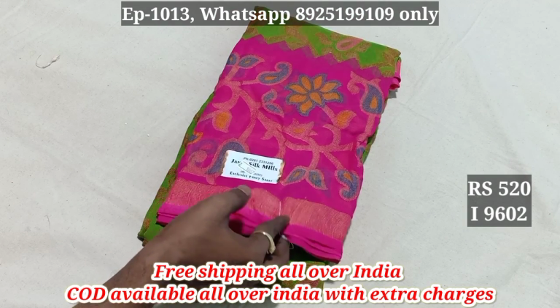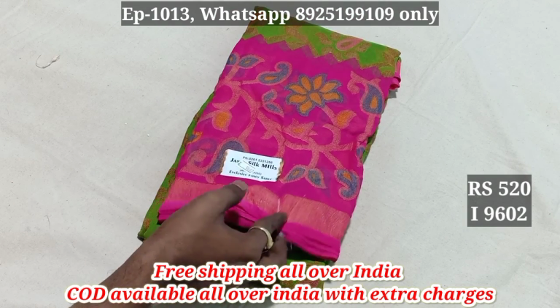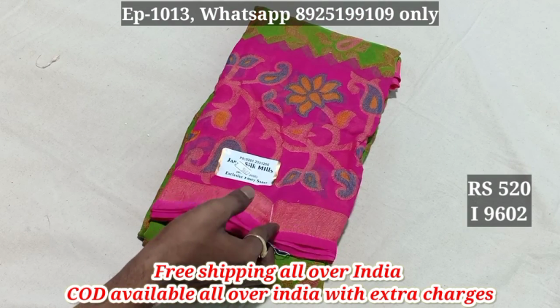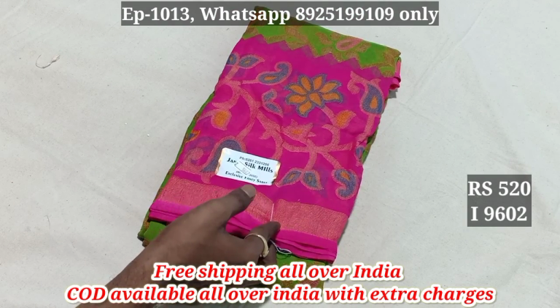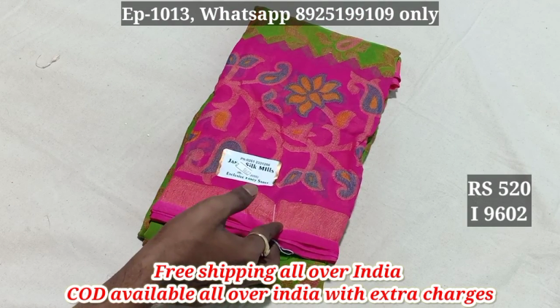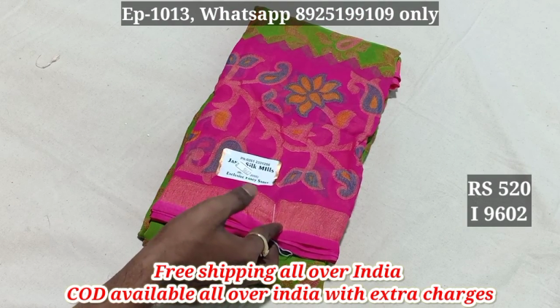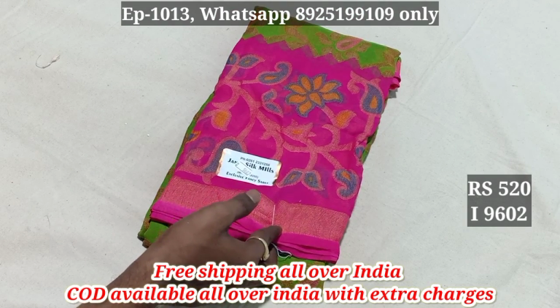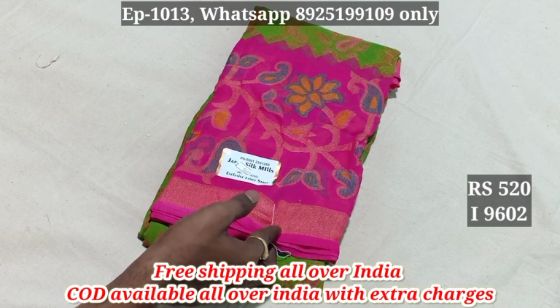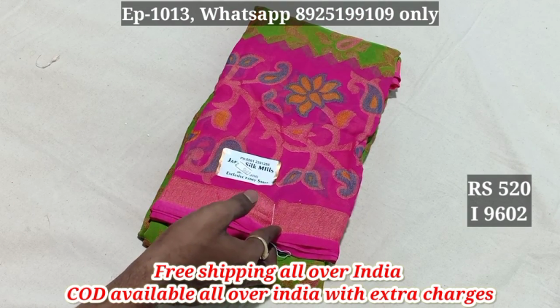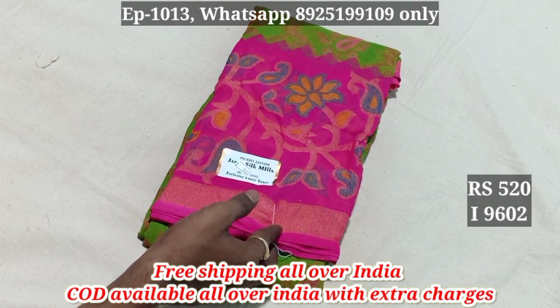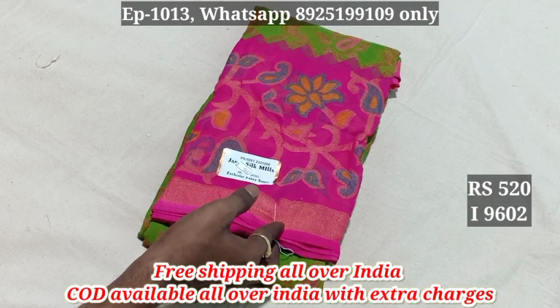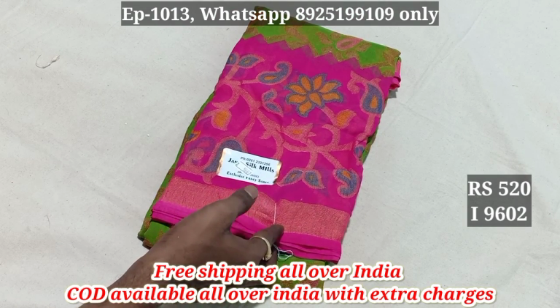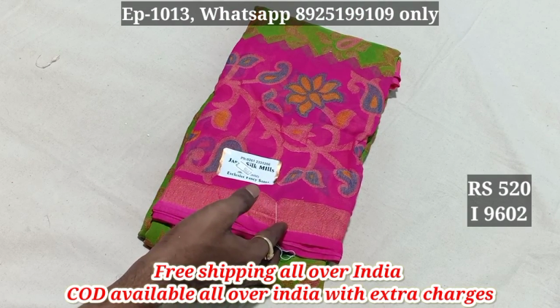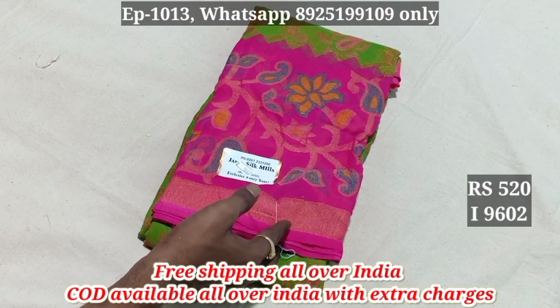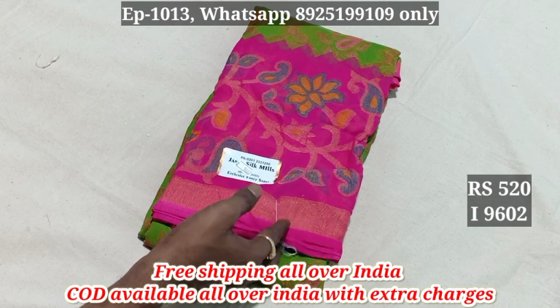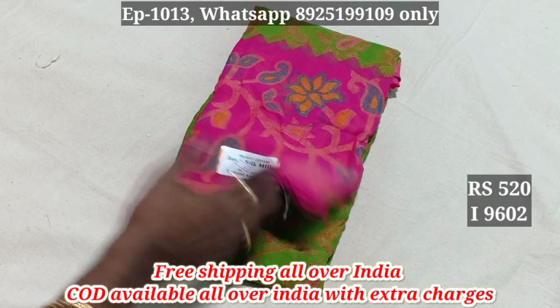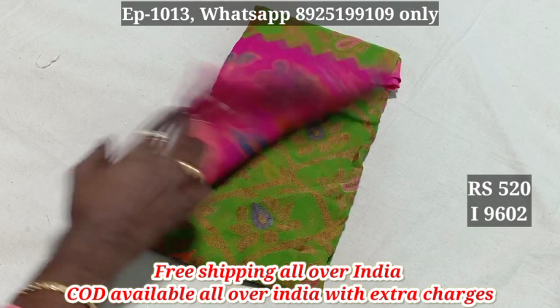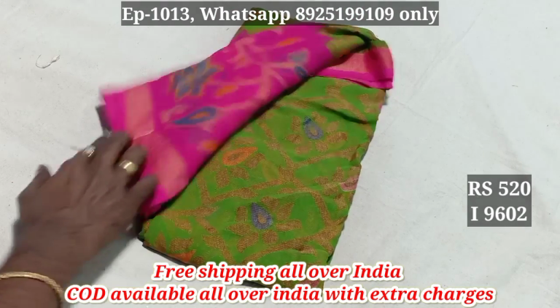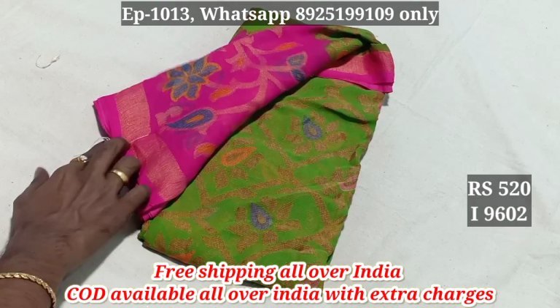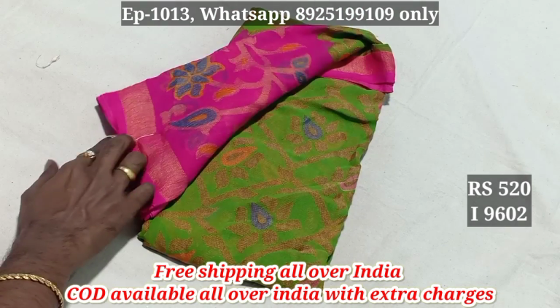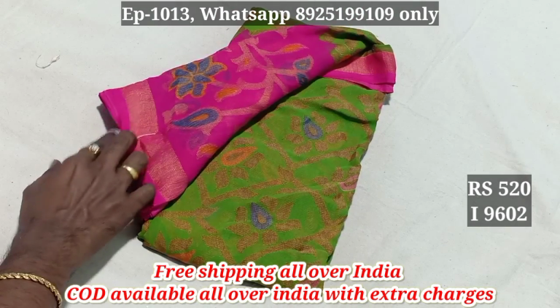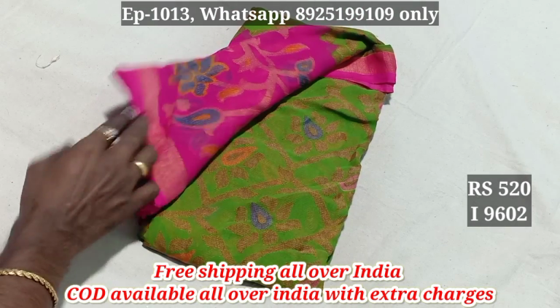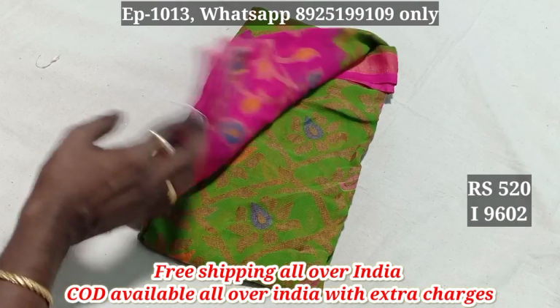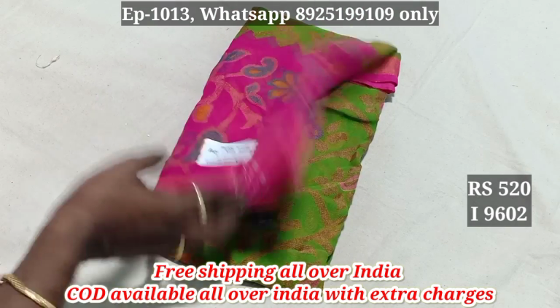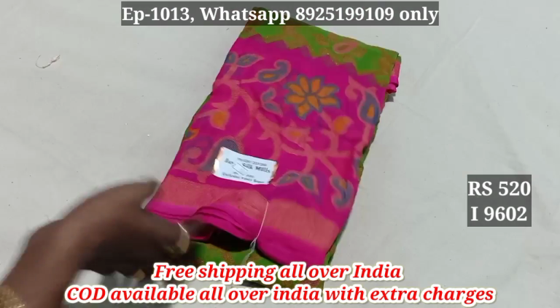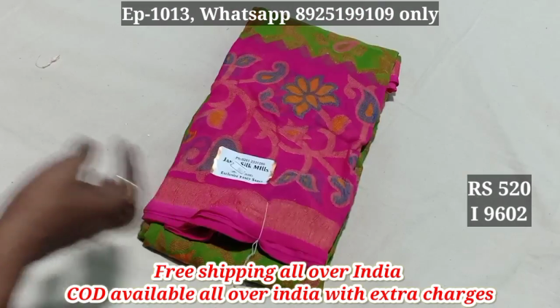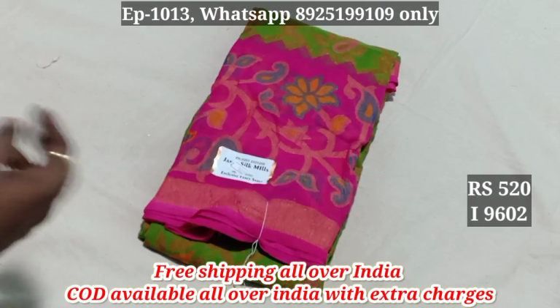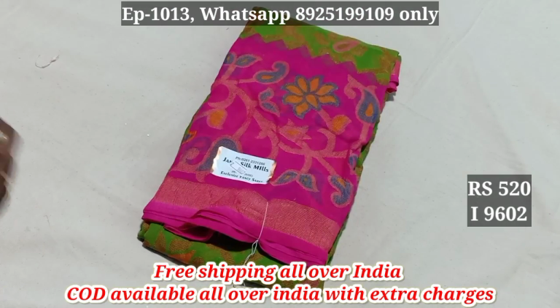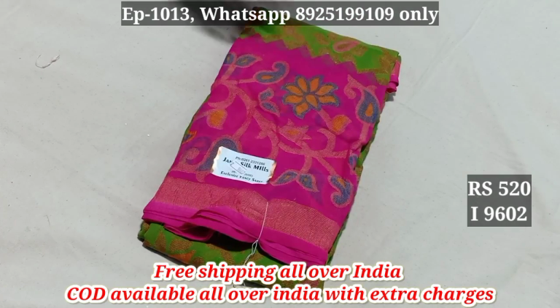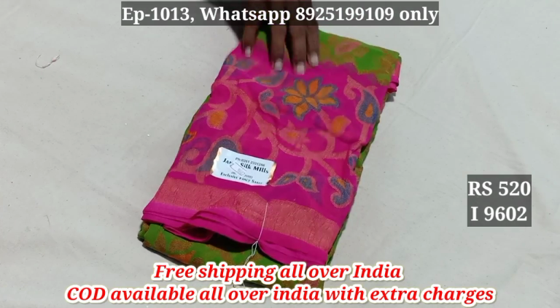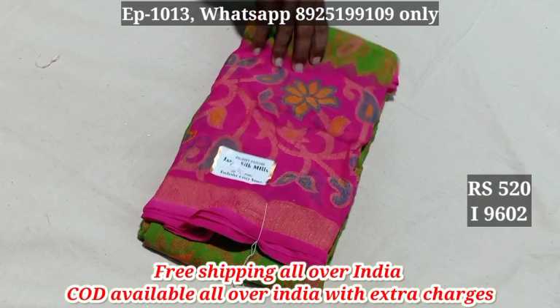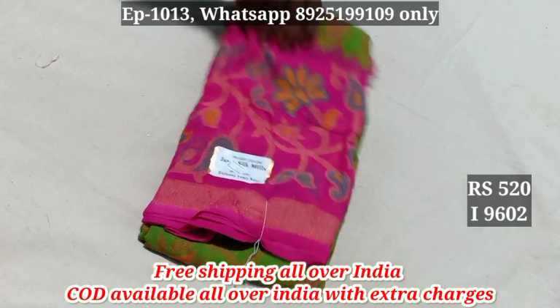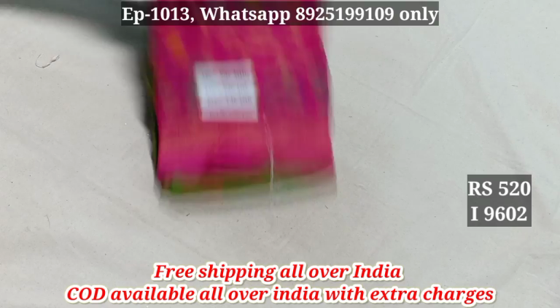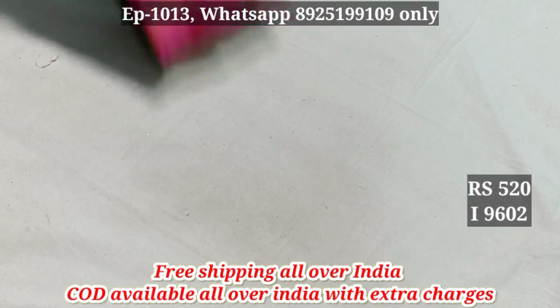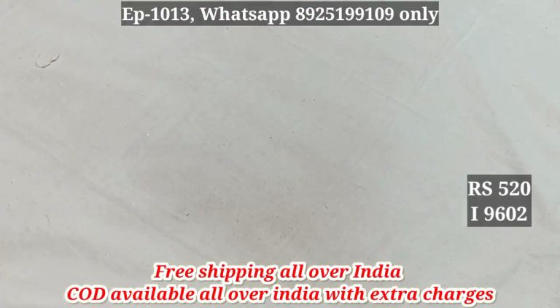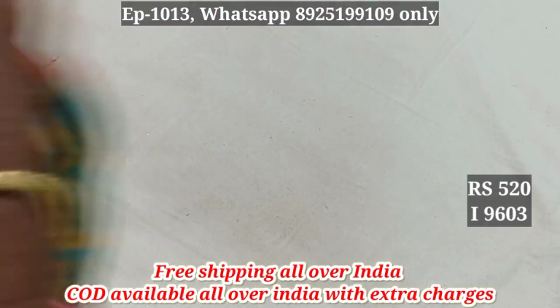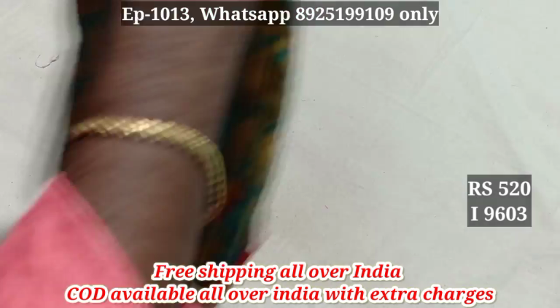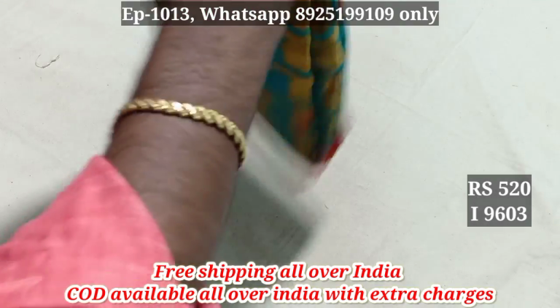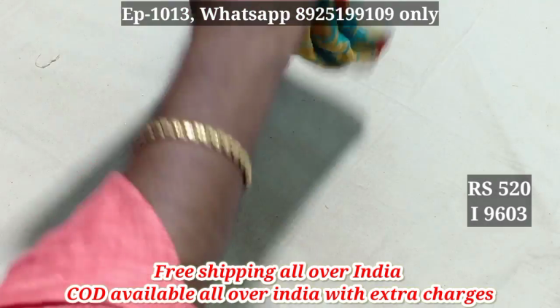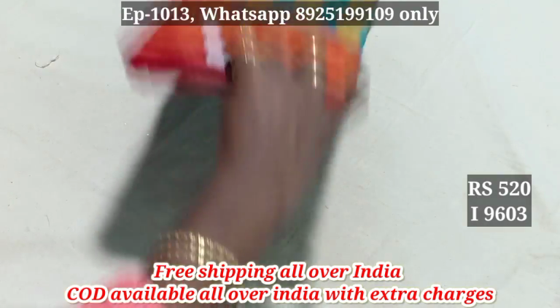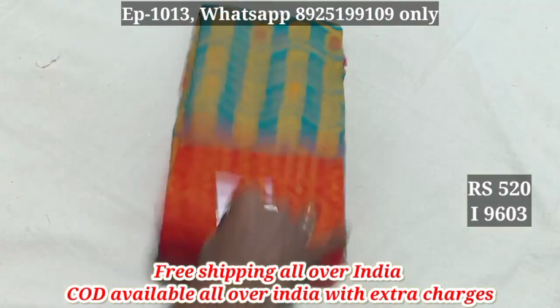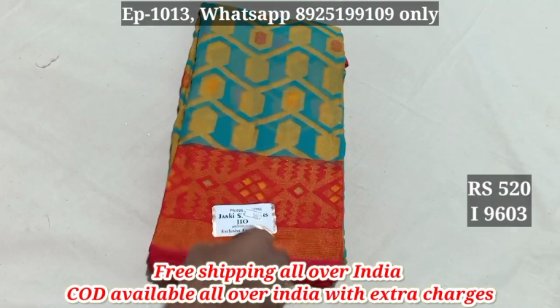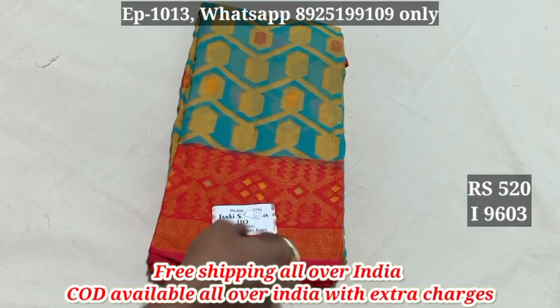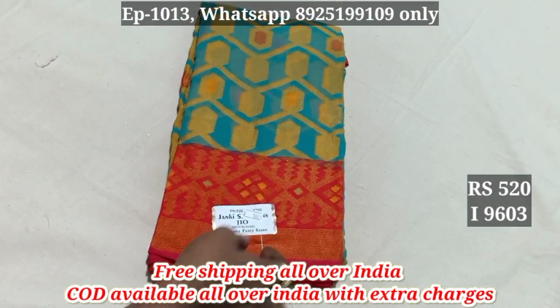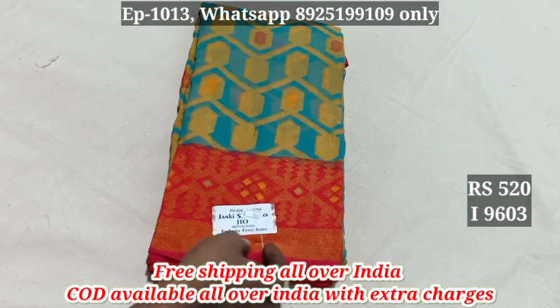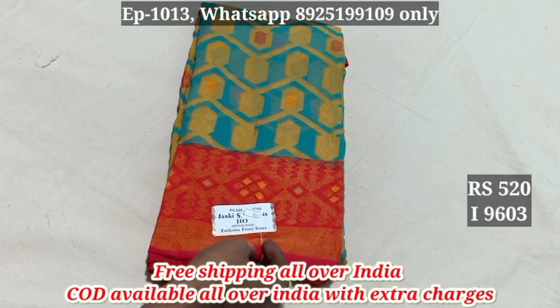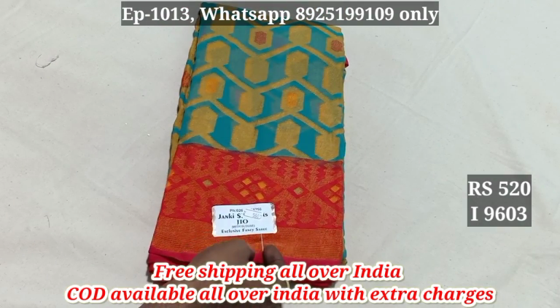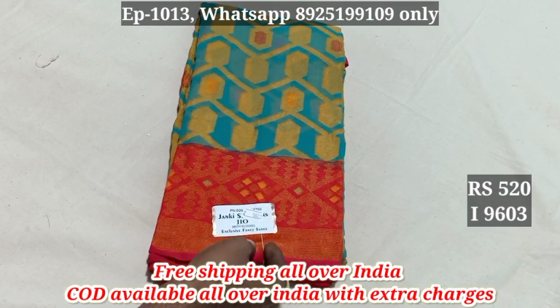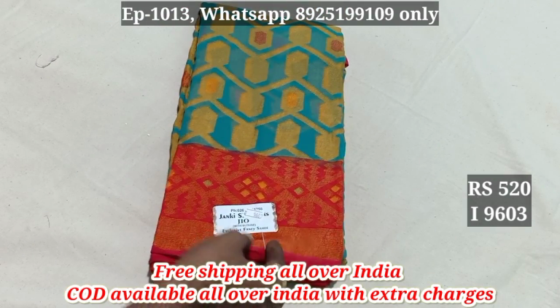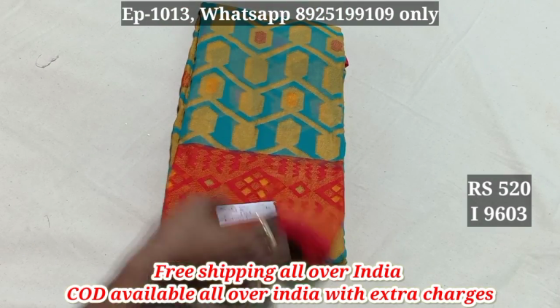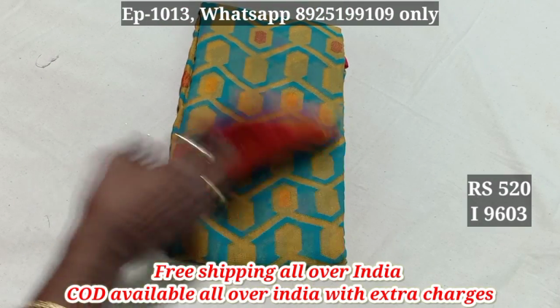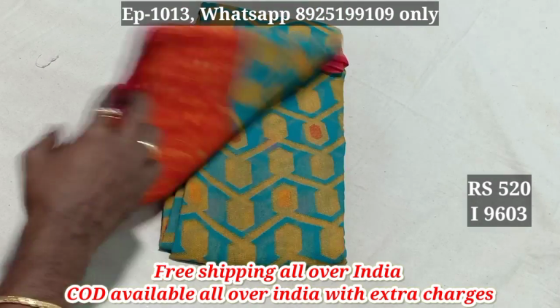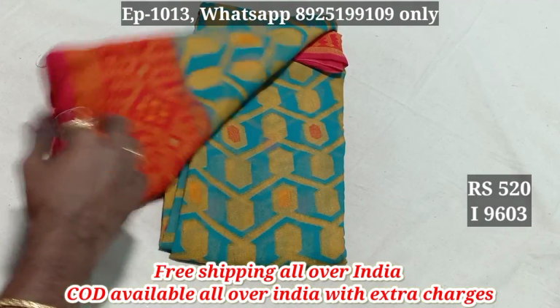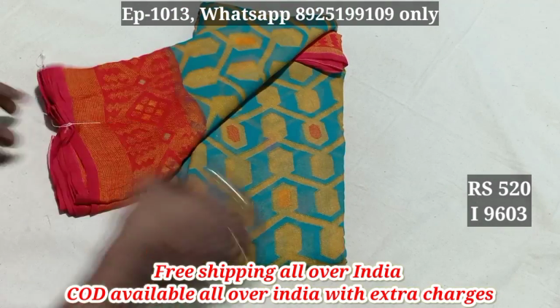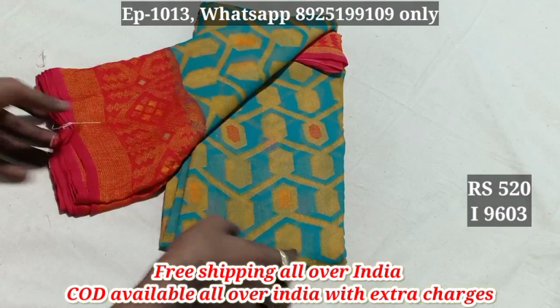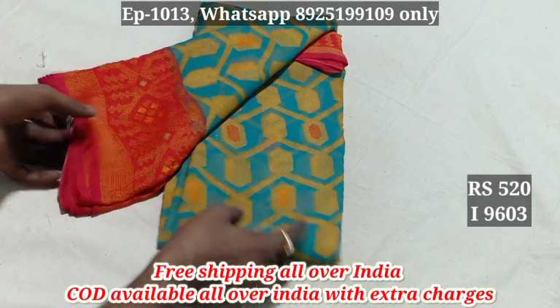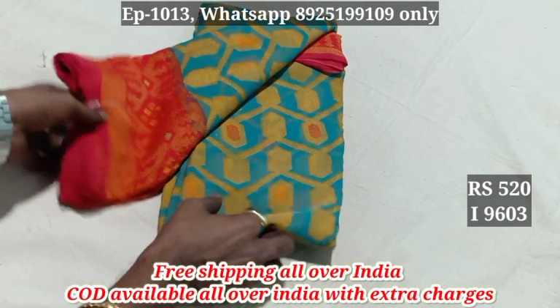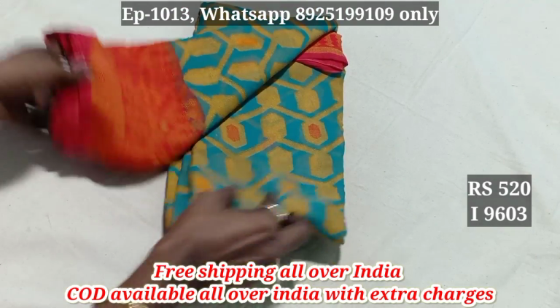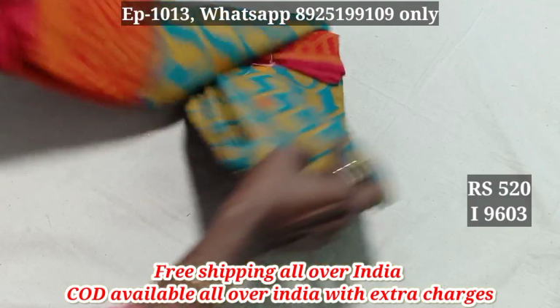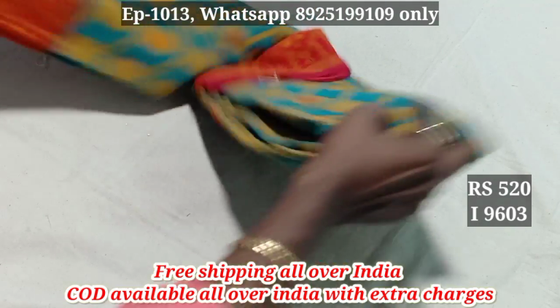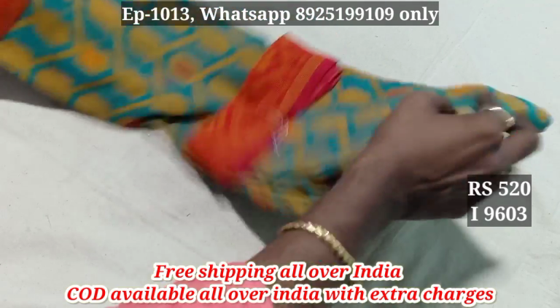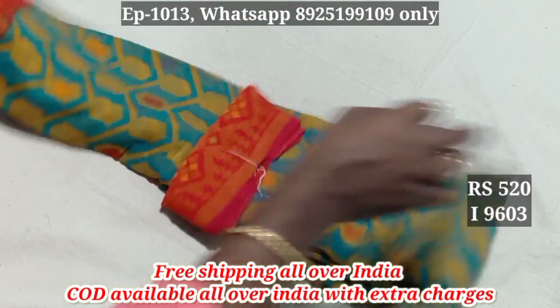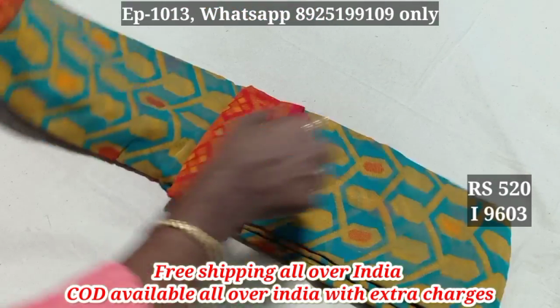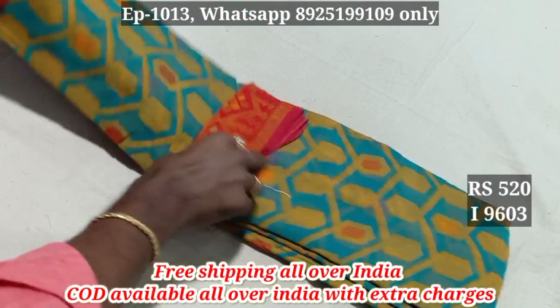It is a quality material. 9602 is a quality material. 9603 — Chiffon Brasso.